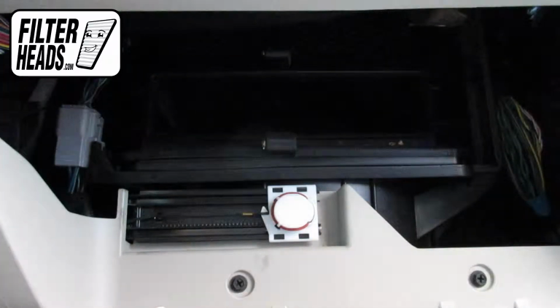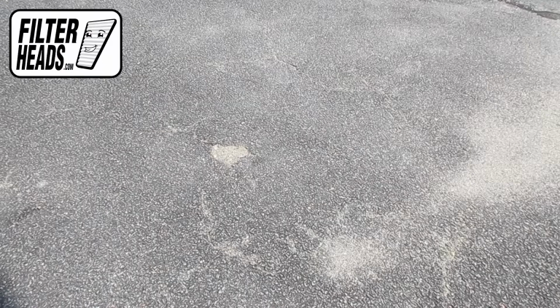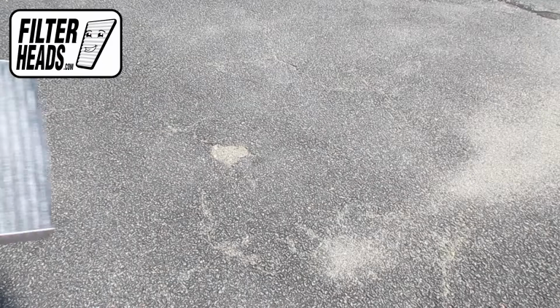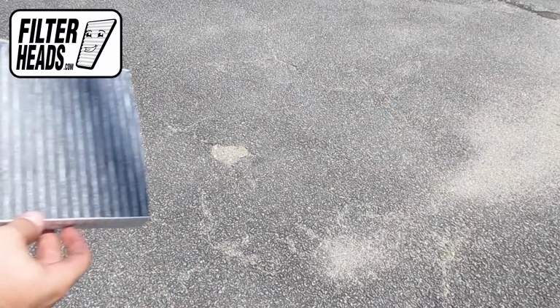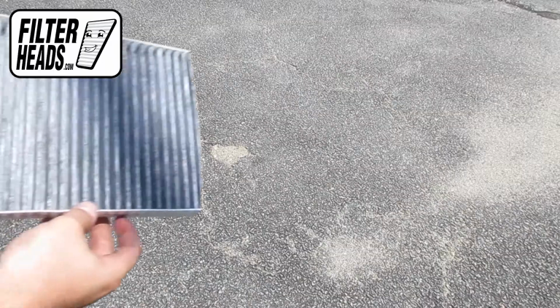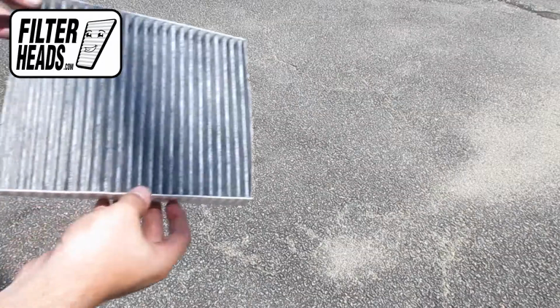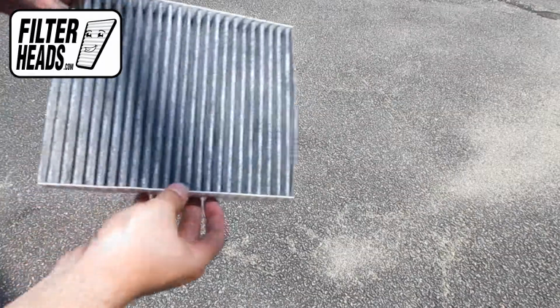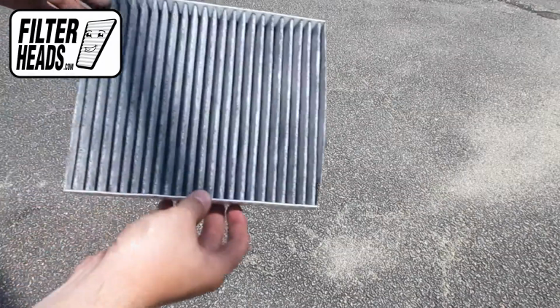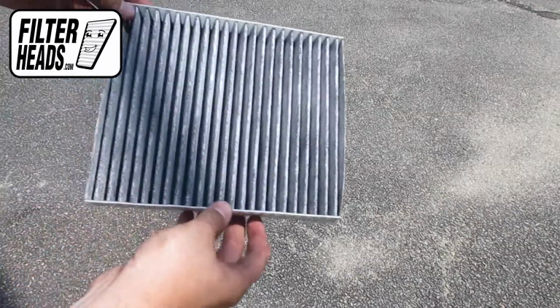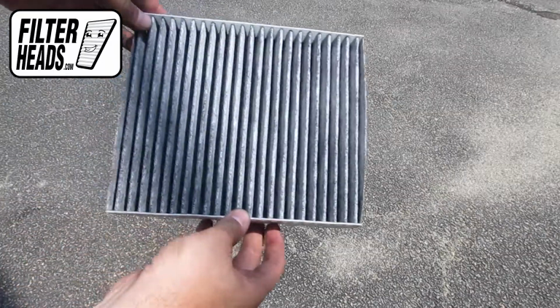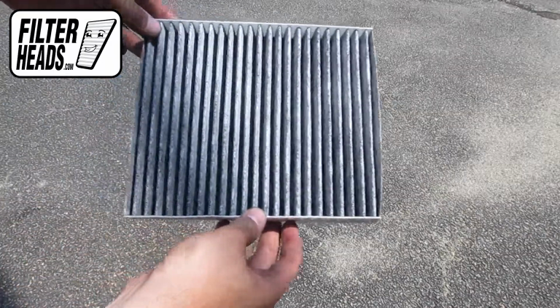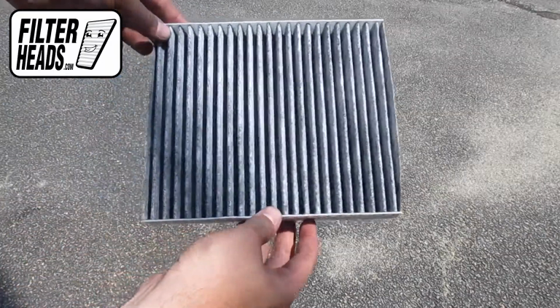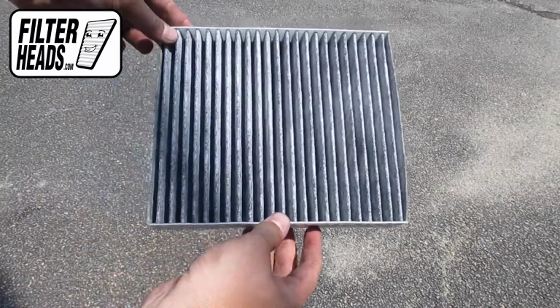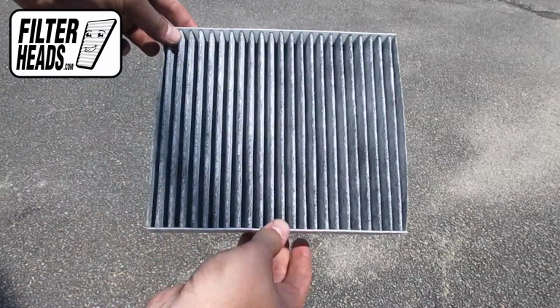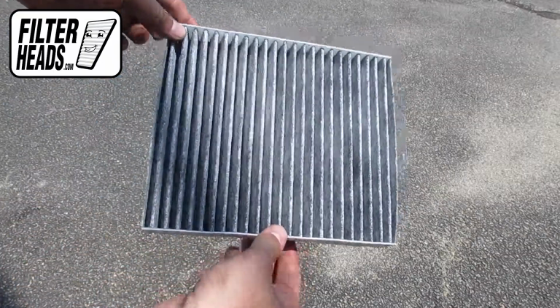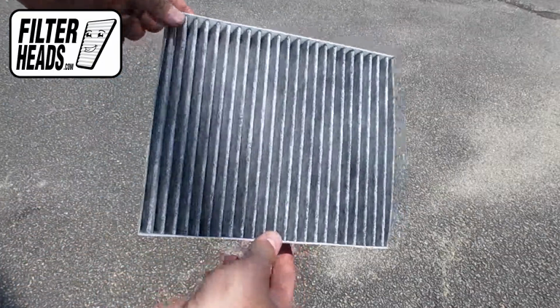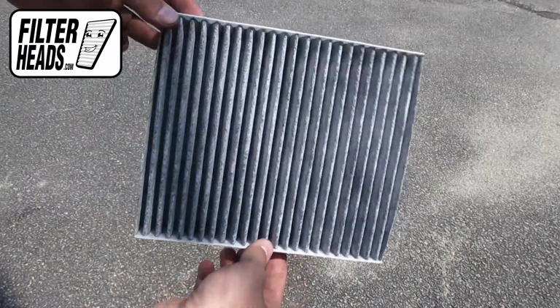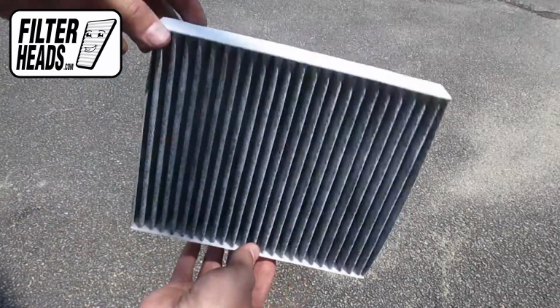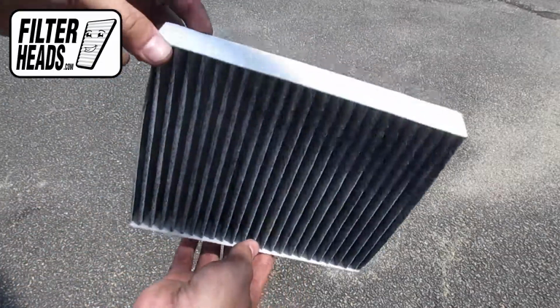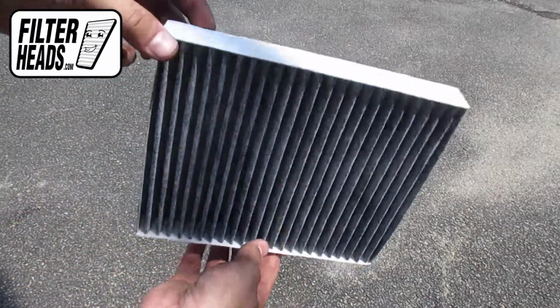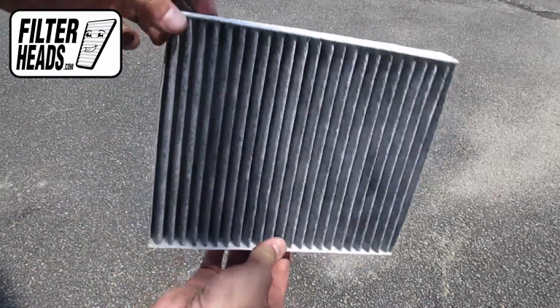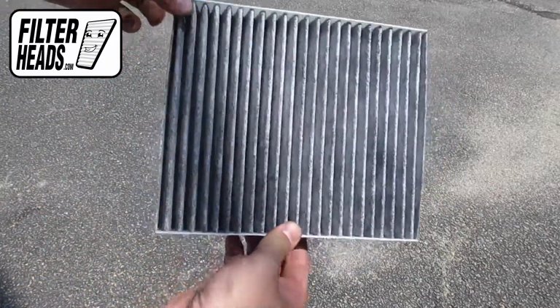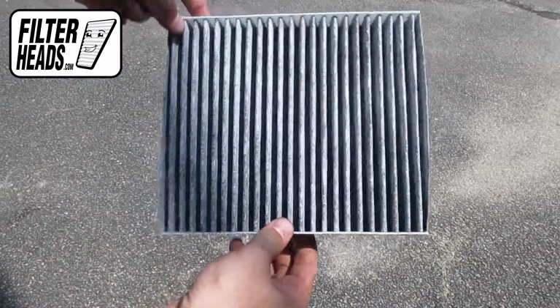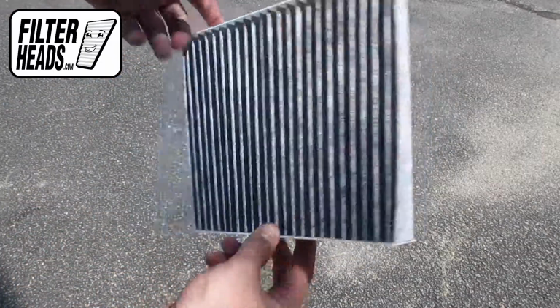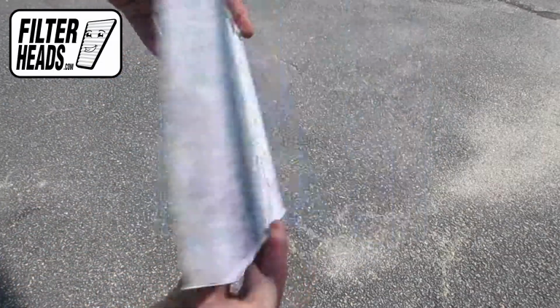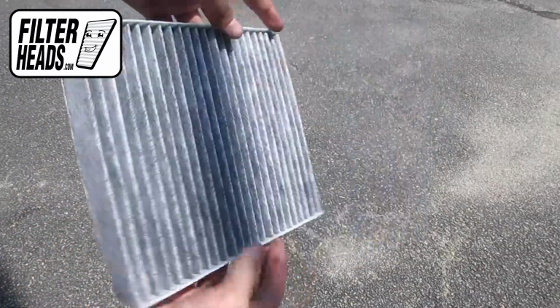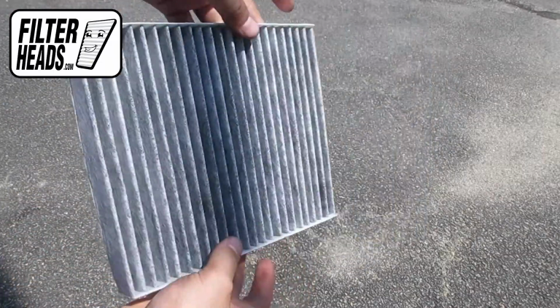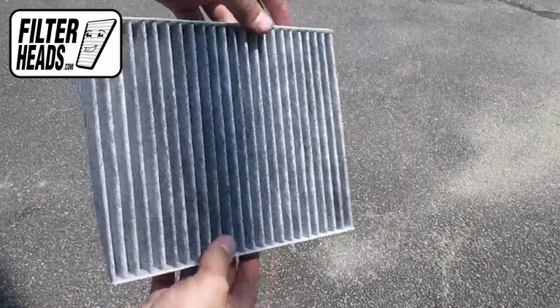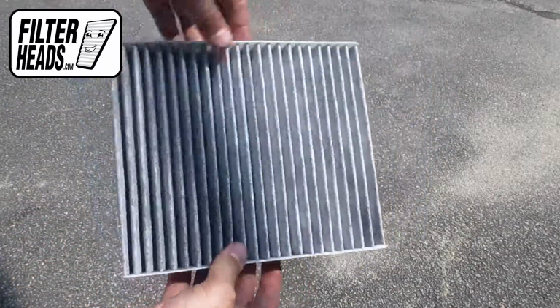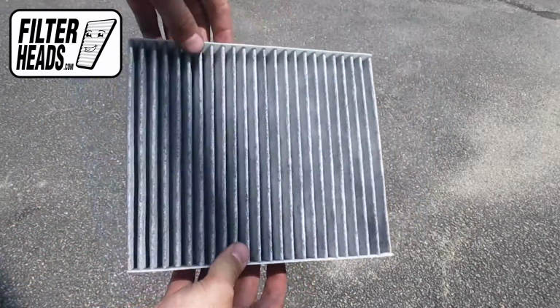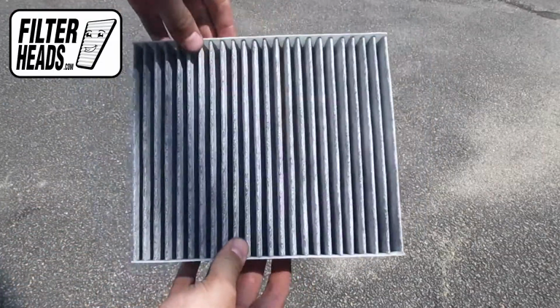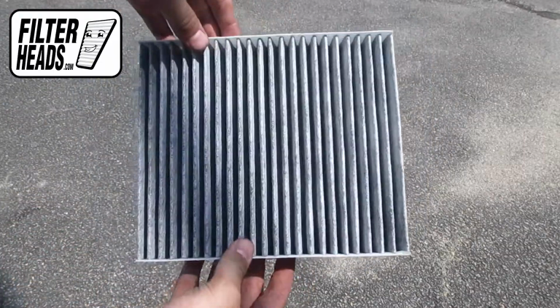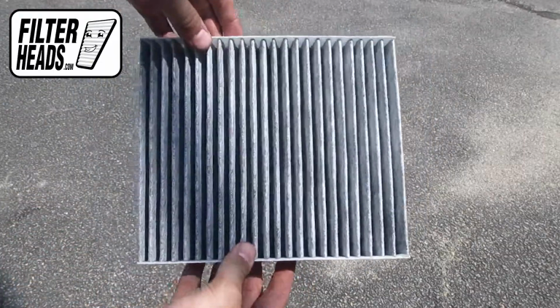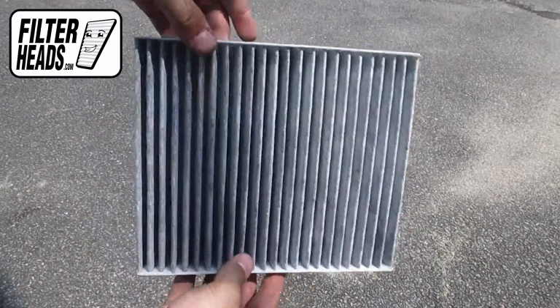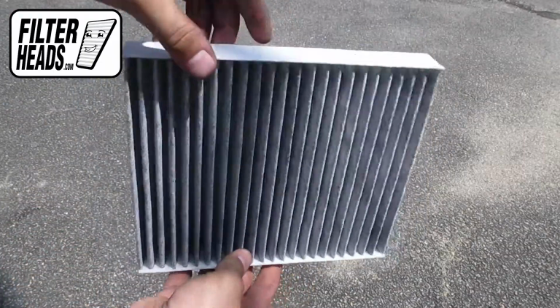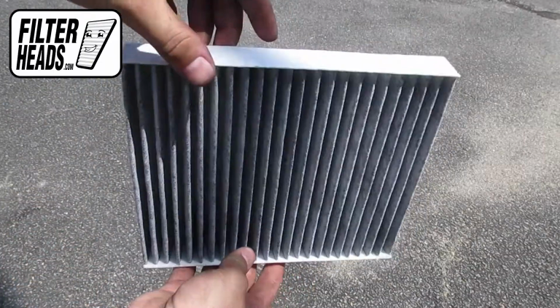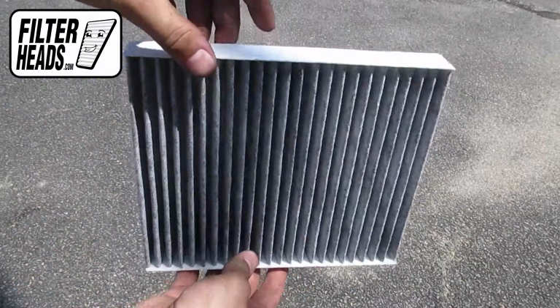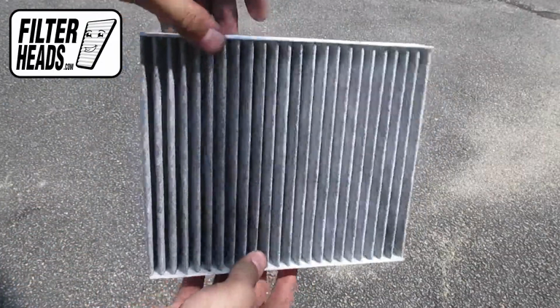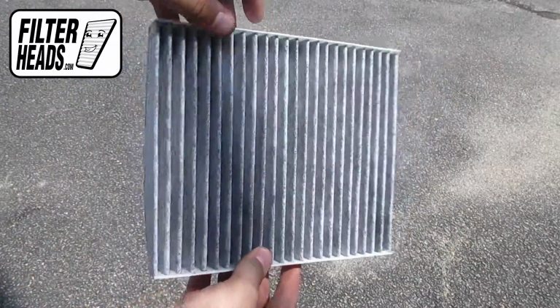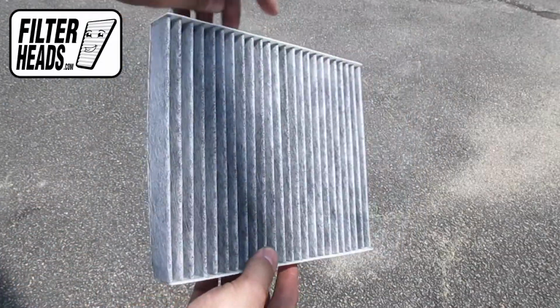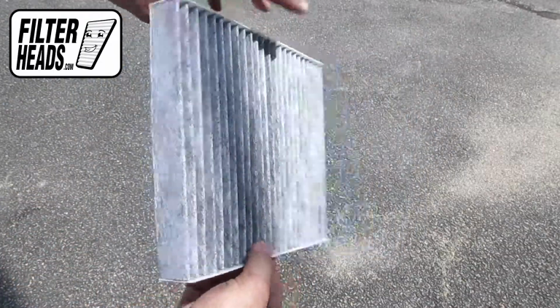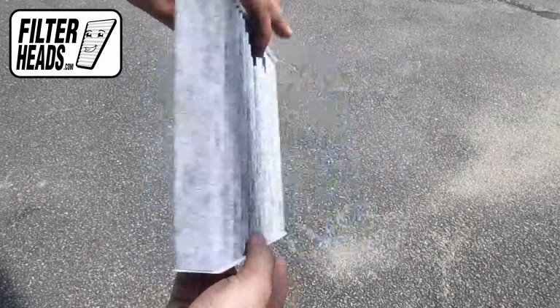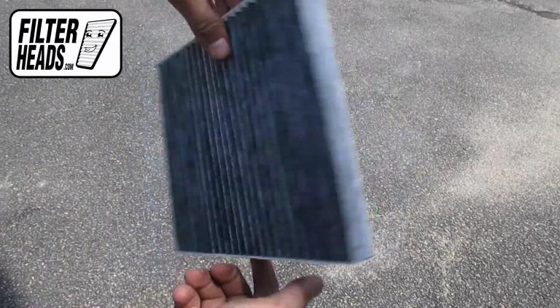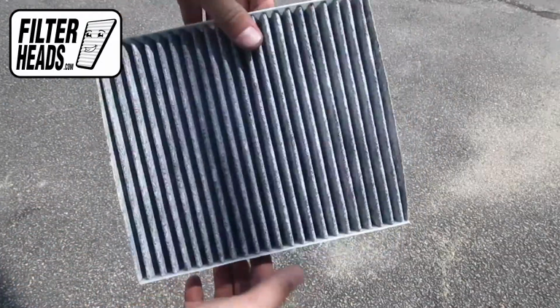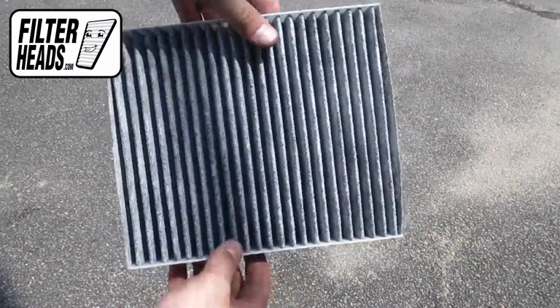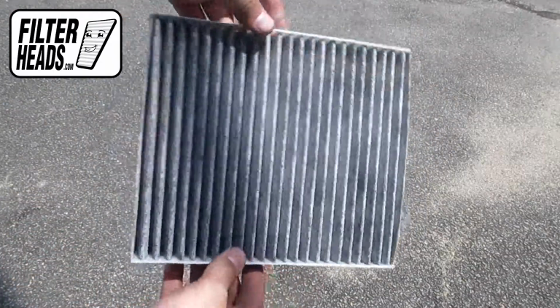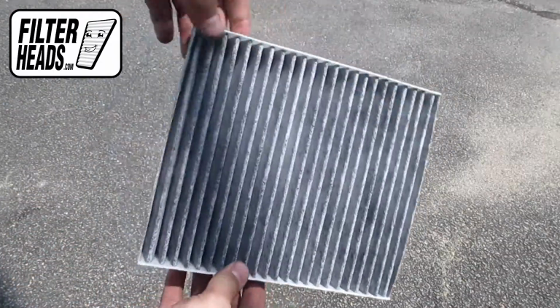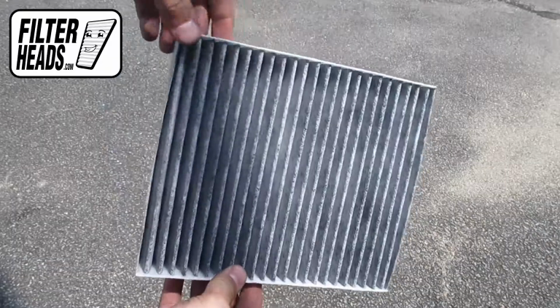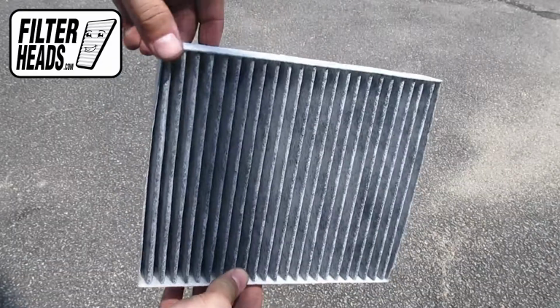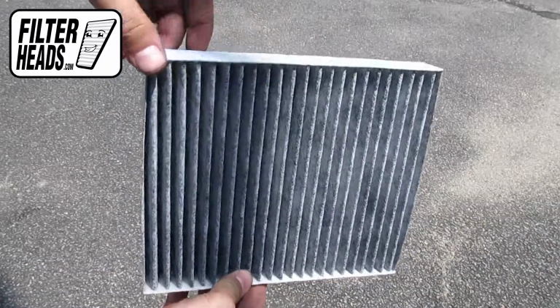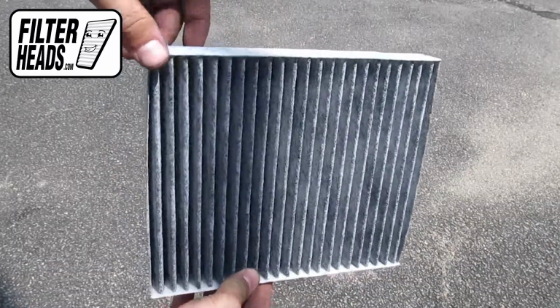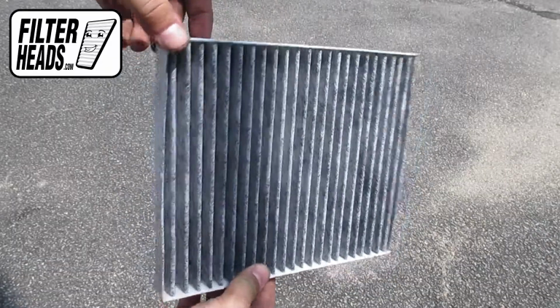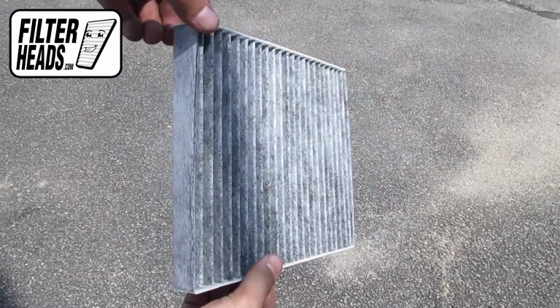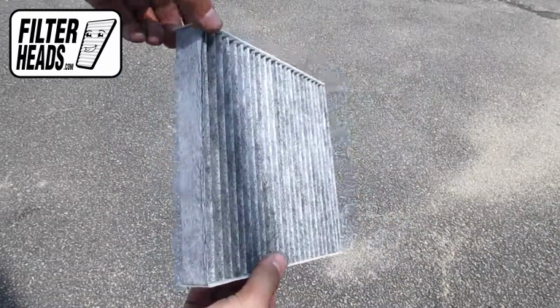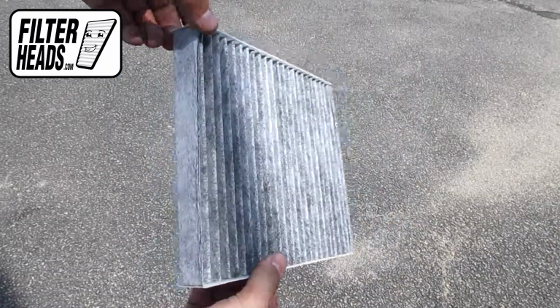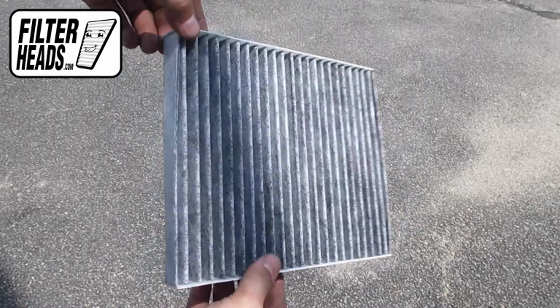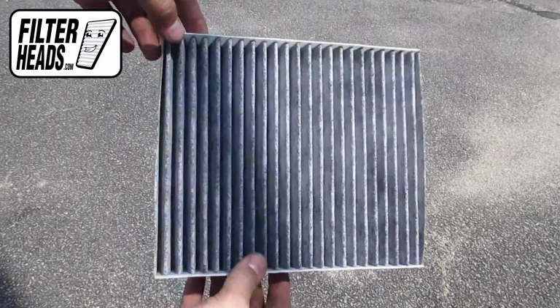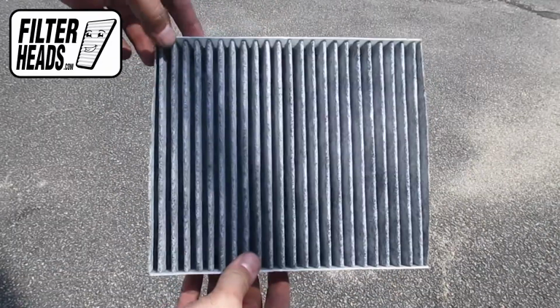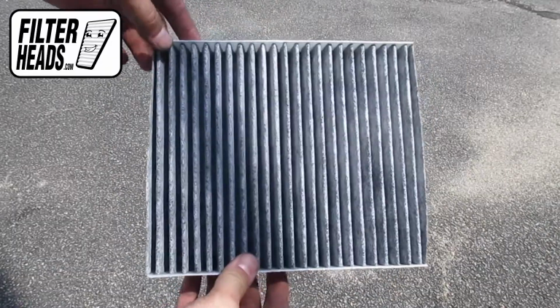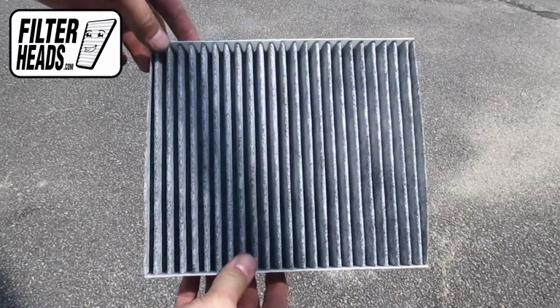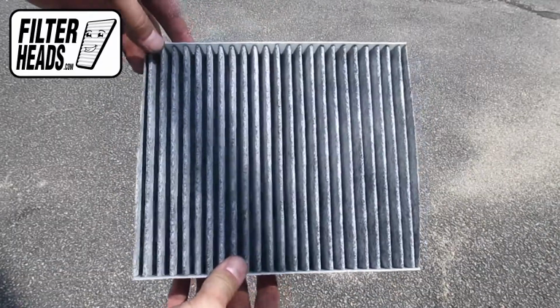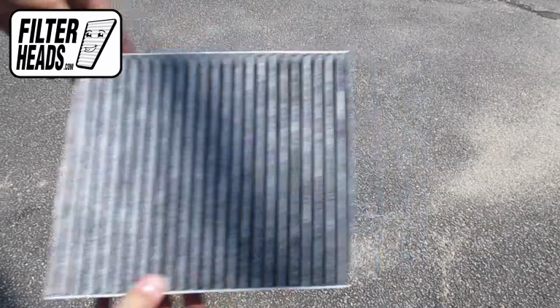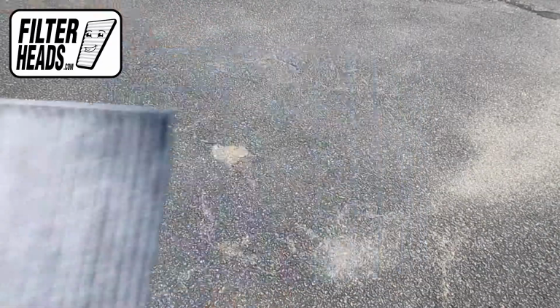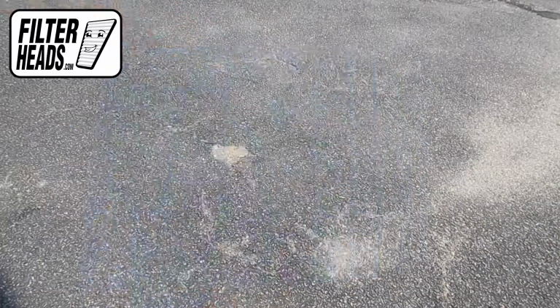Install your new AQ1119C filter into the housing, with its airflow indicating arrow pointing down.